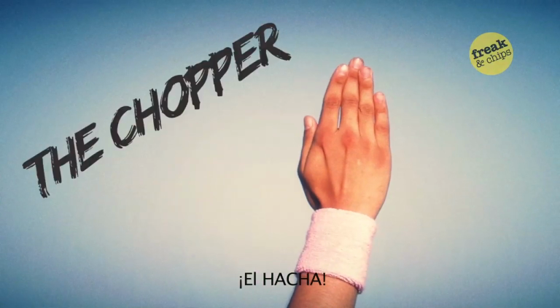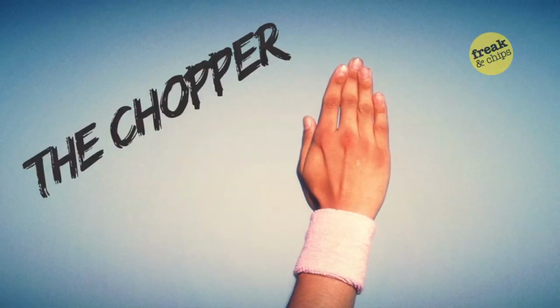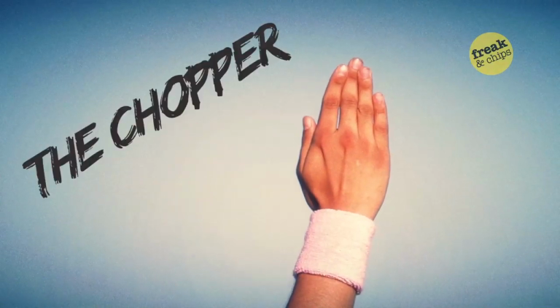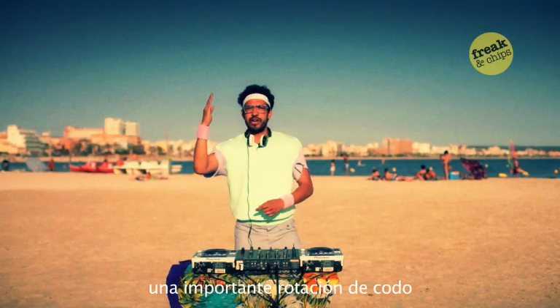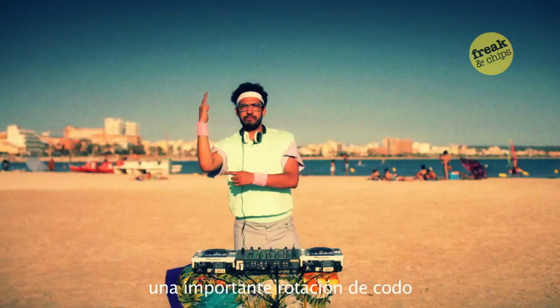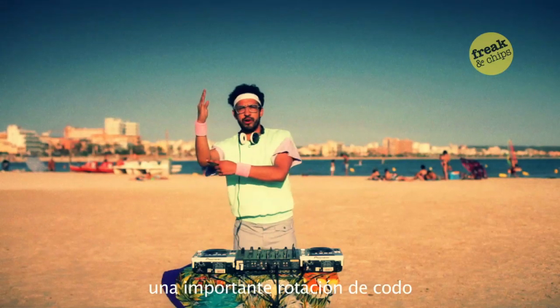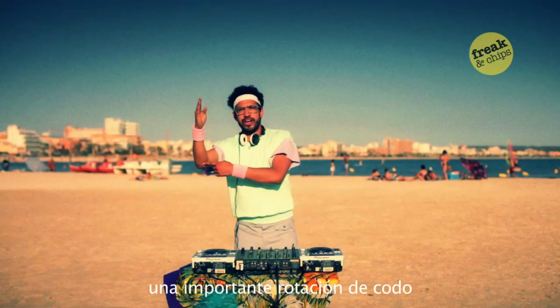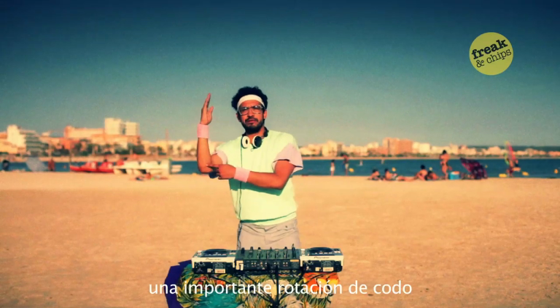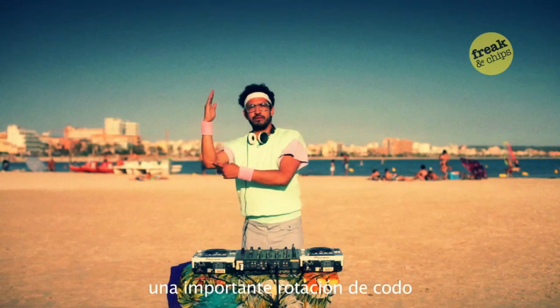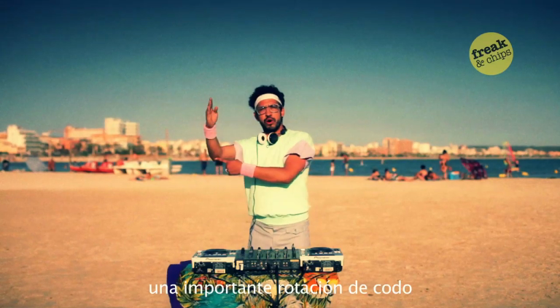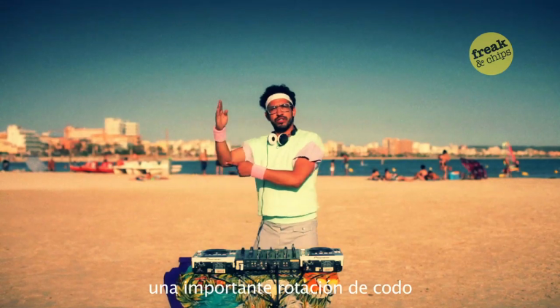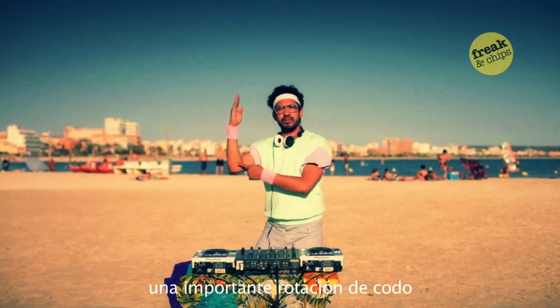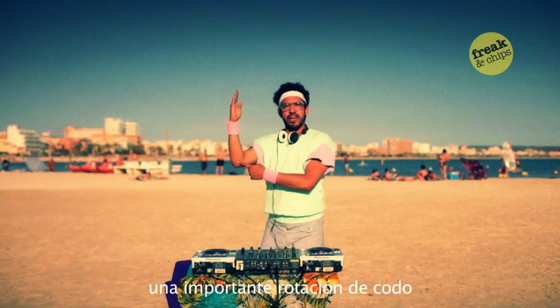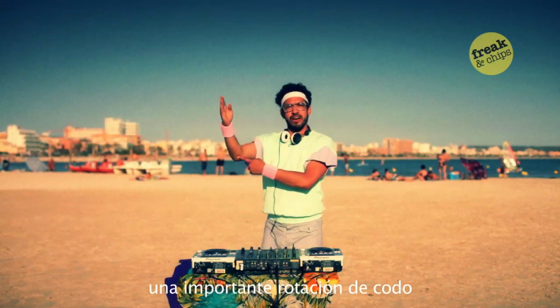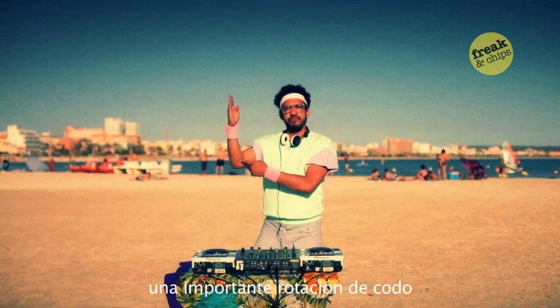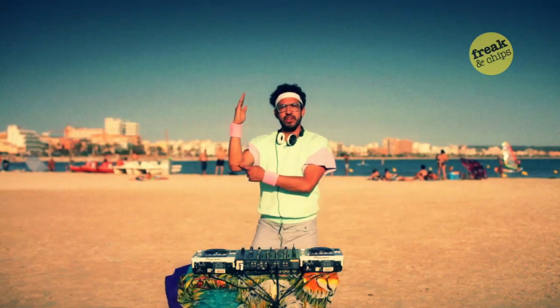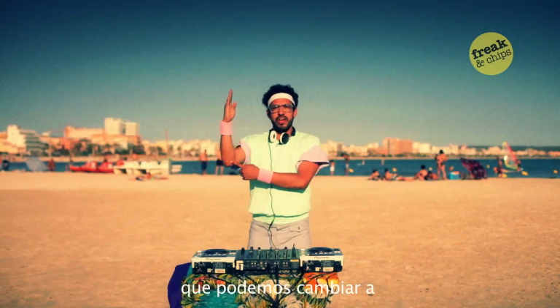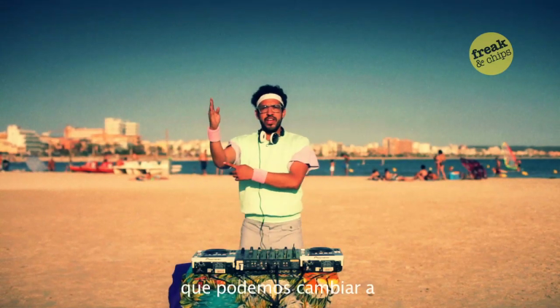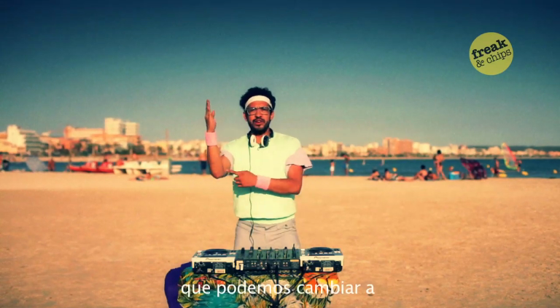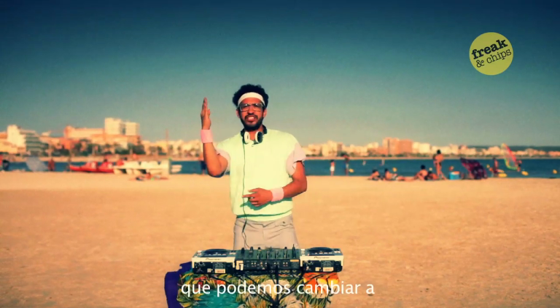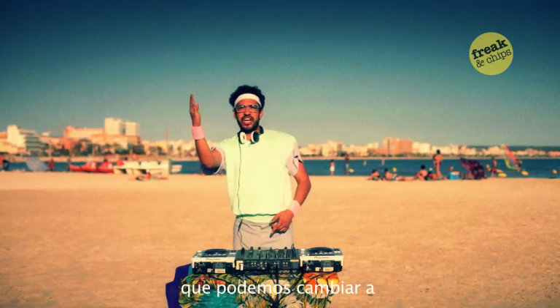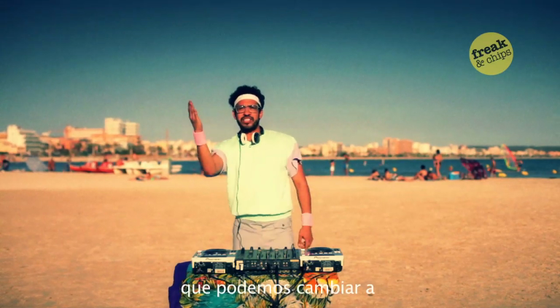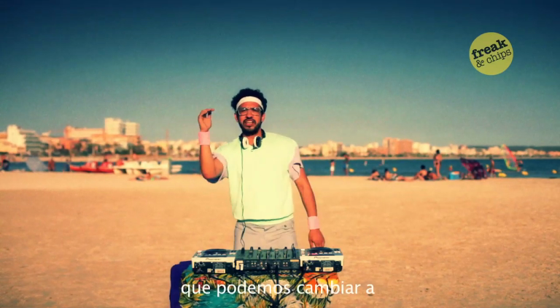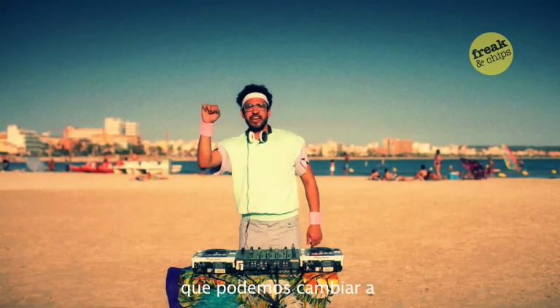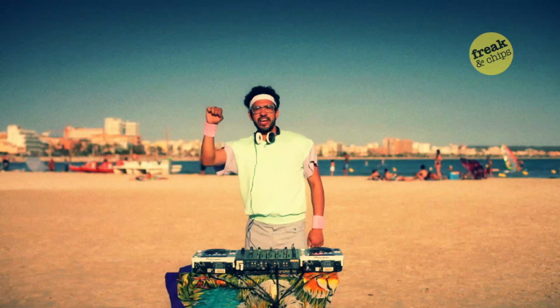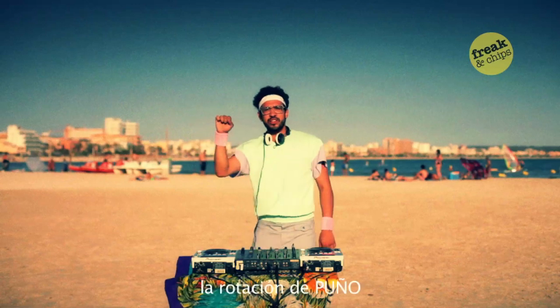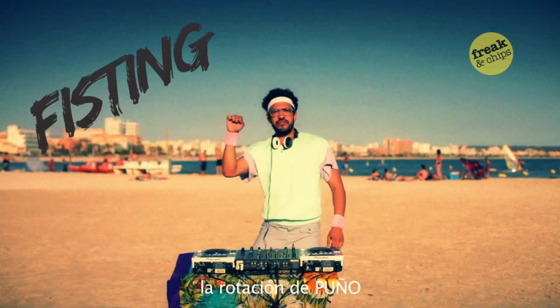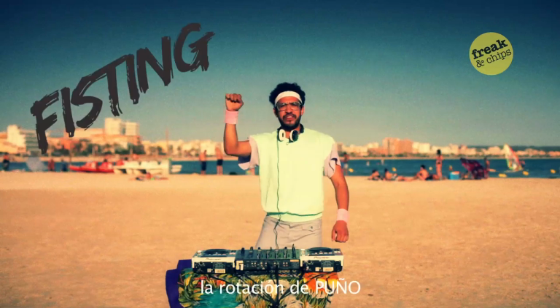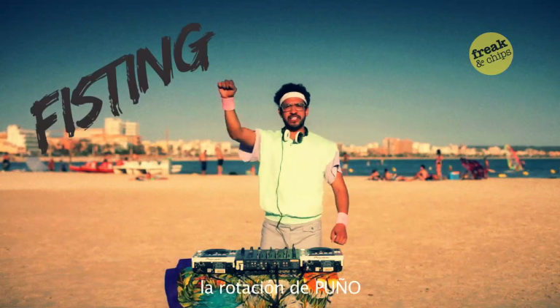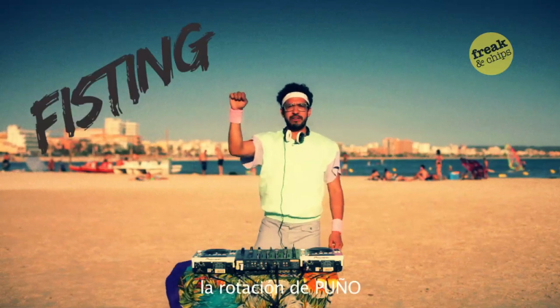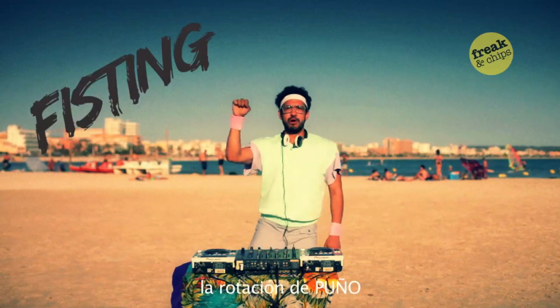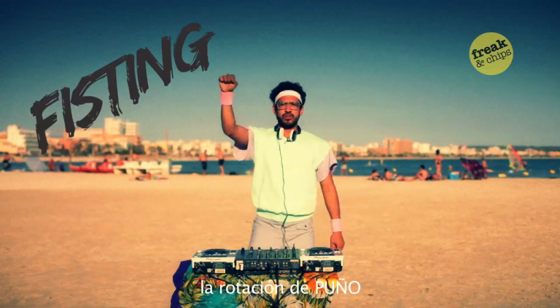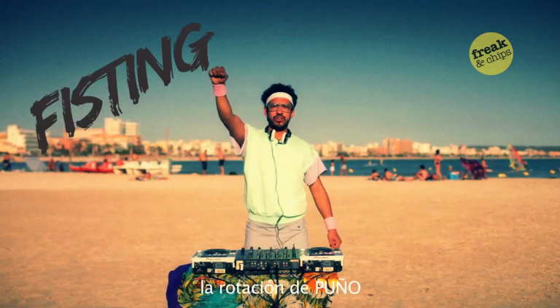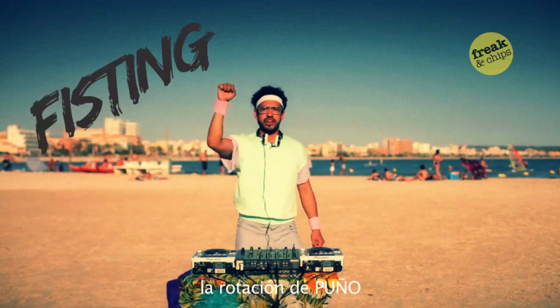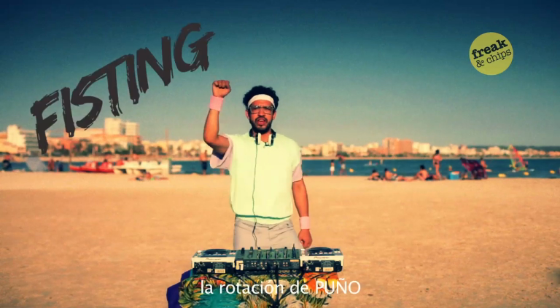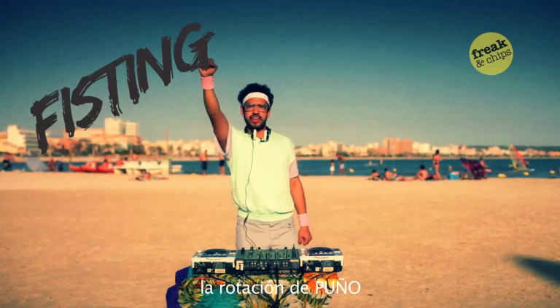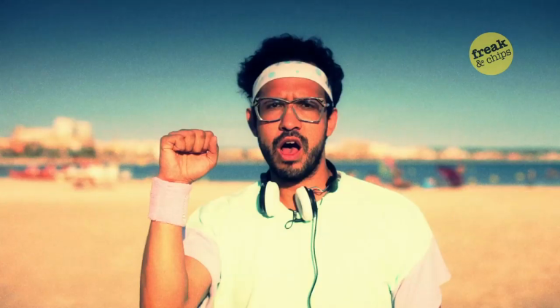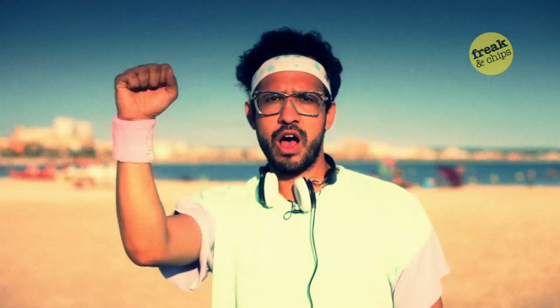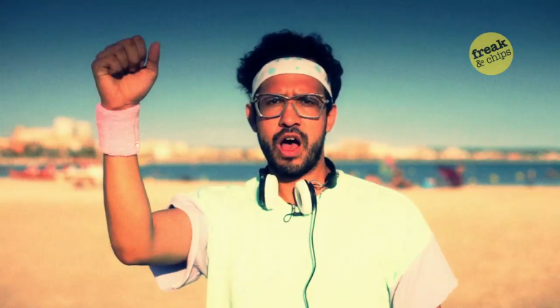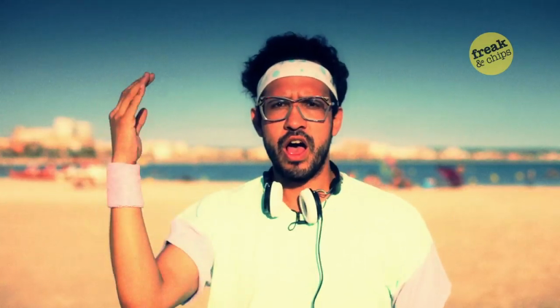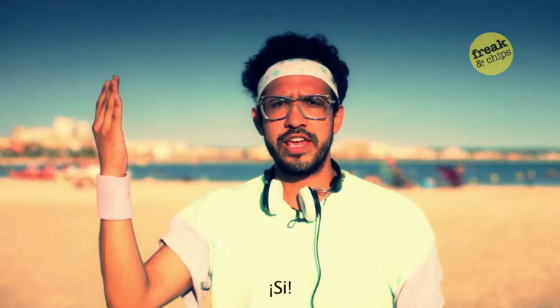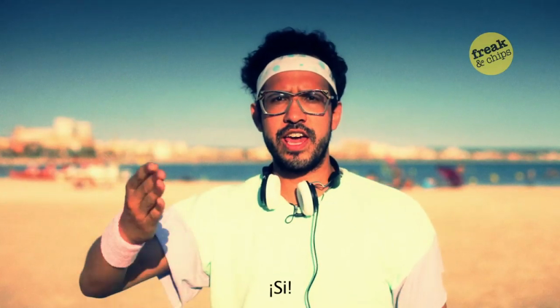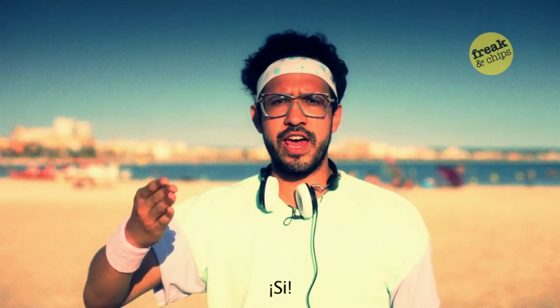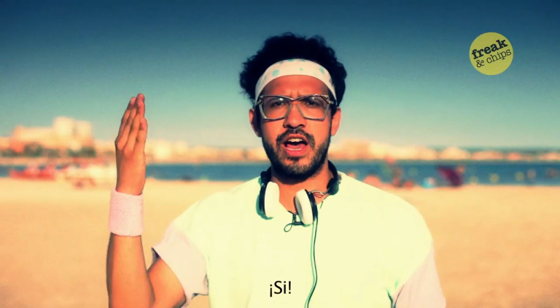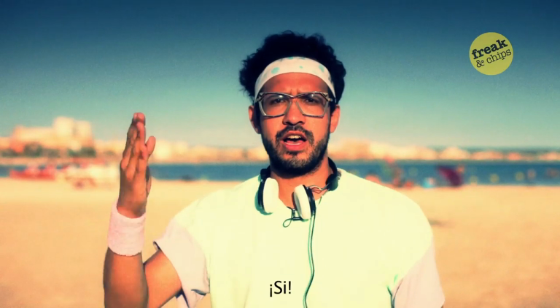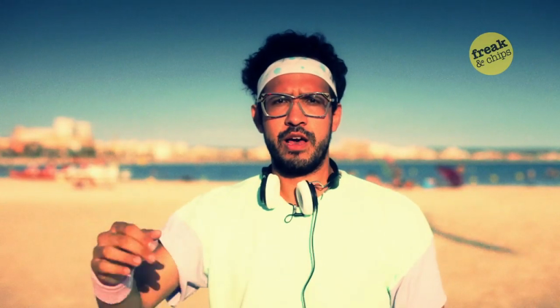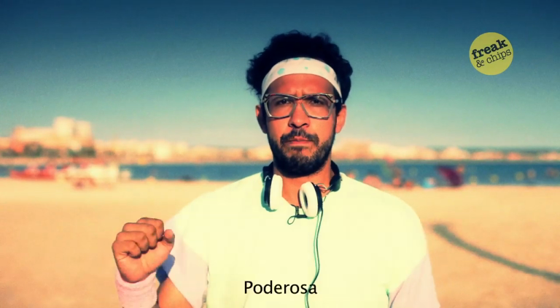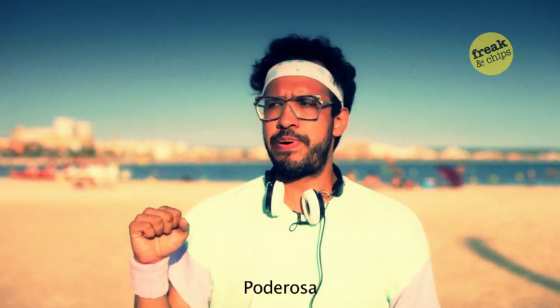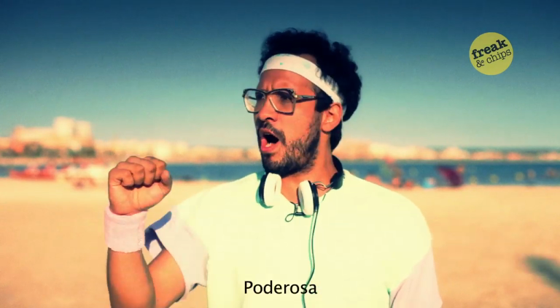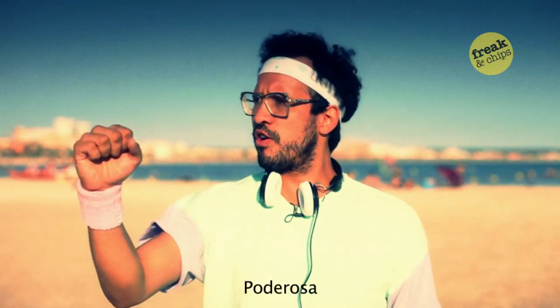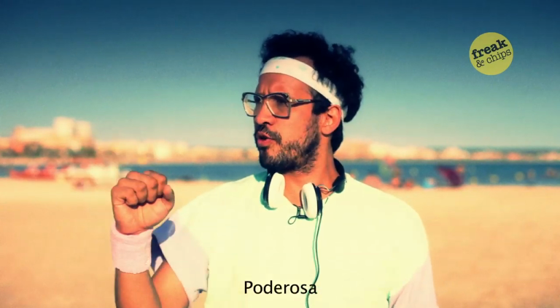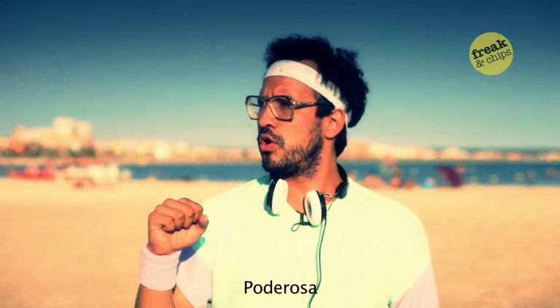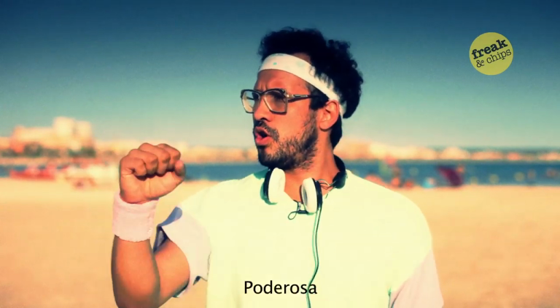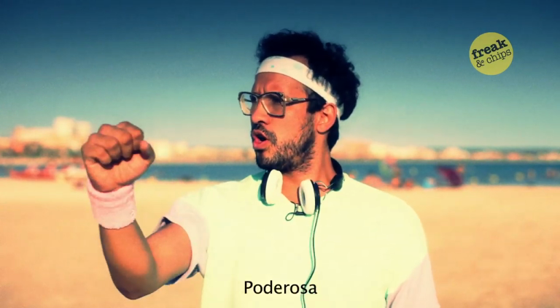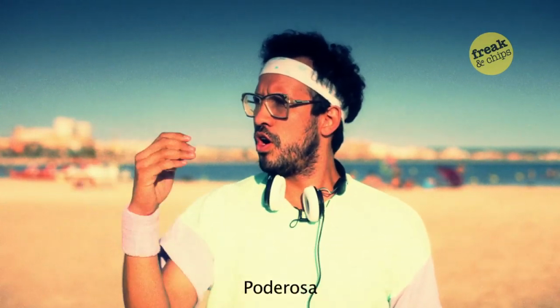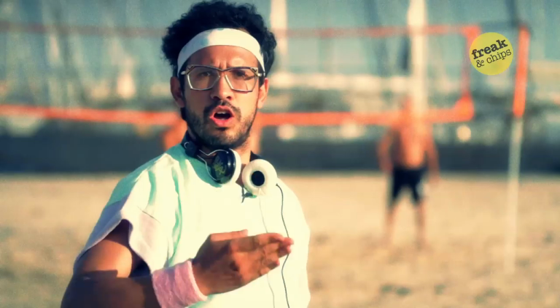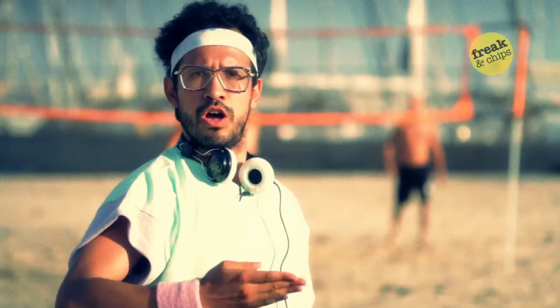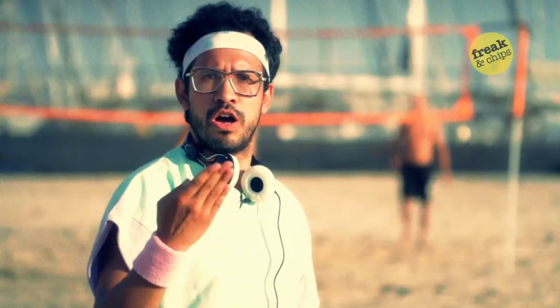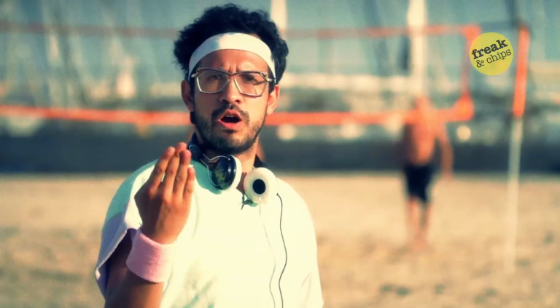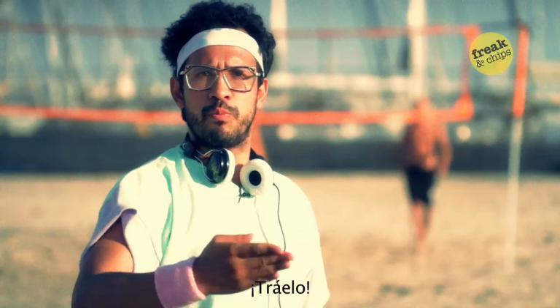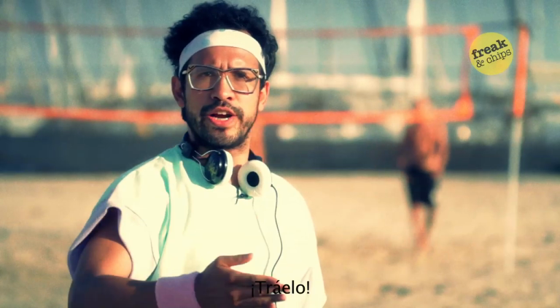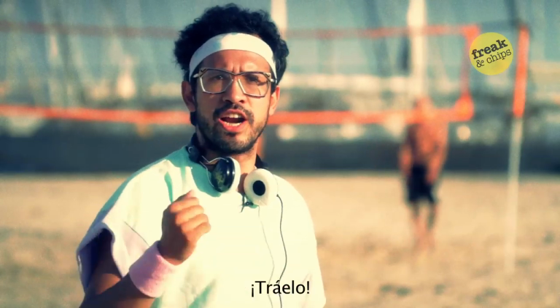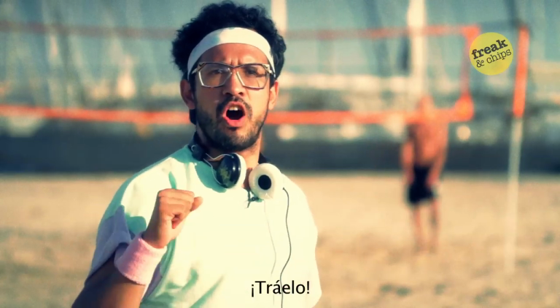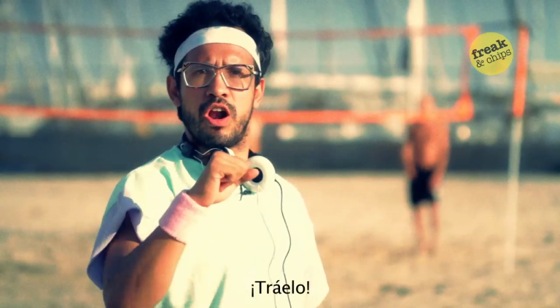Really important elbow motion, yeah? And you can change it into the fisting motion. Yeah! Powerful! Bring it on!